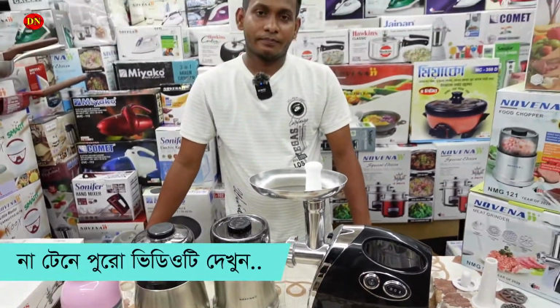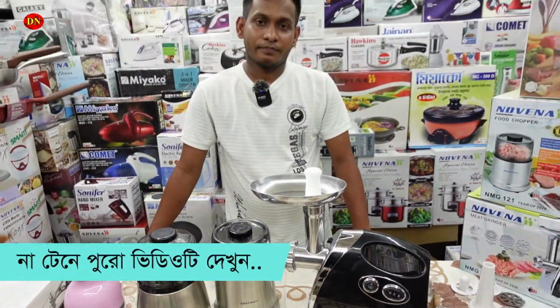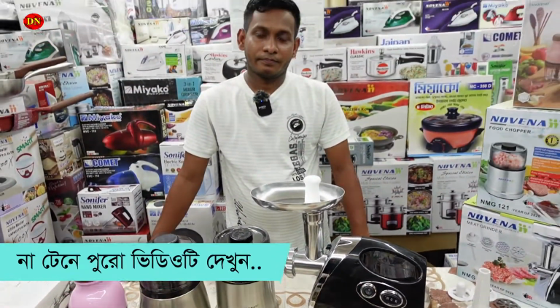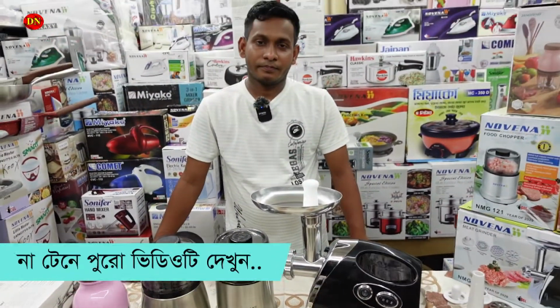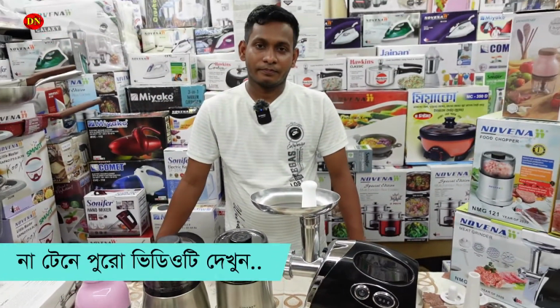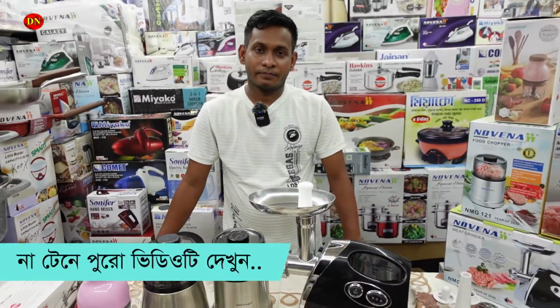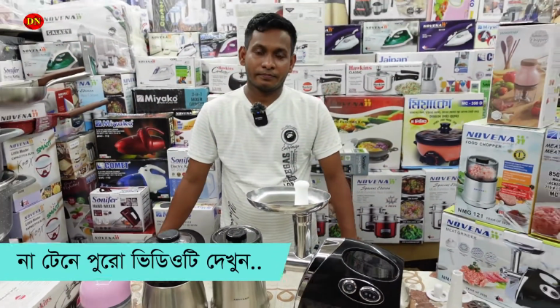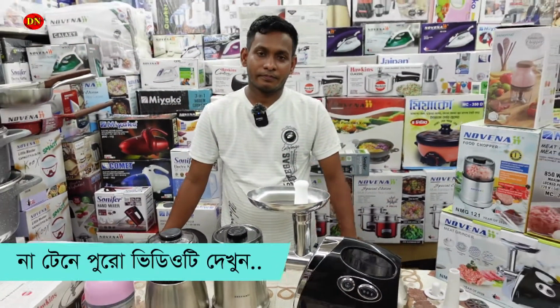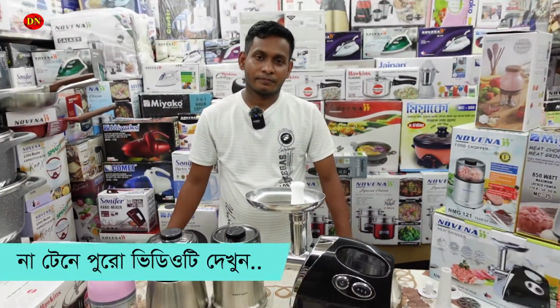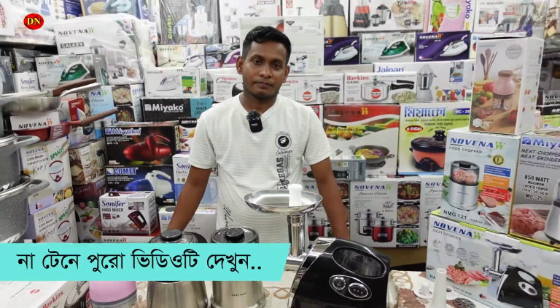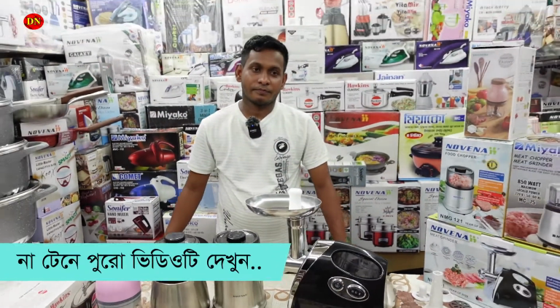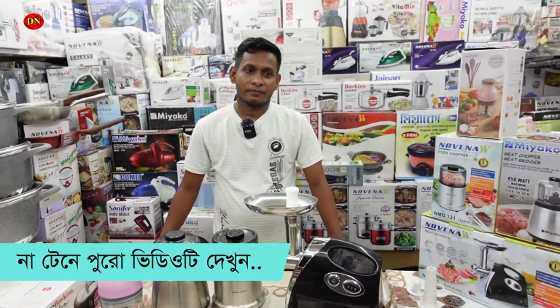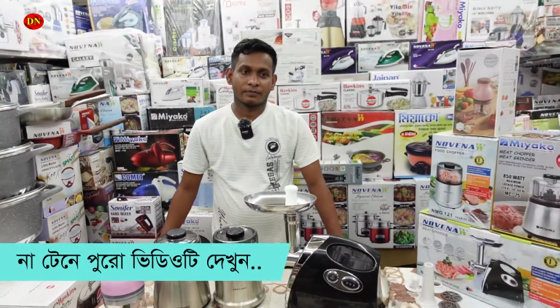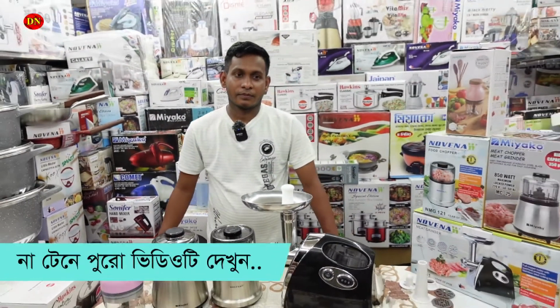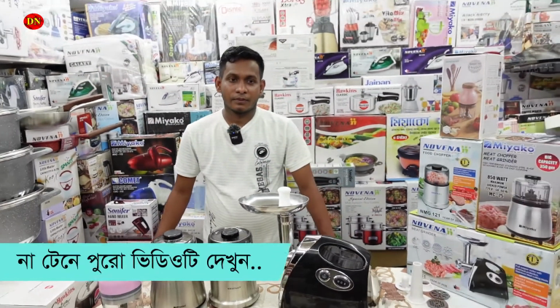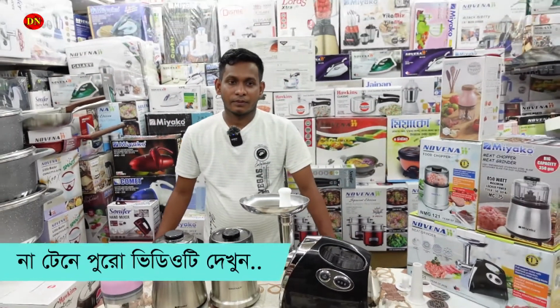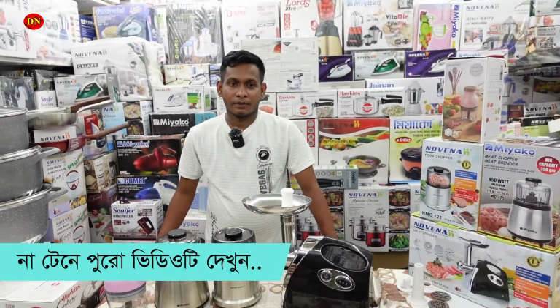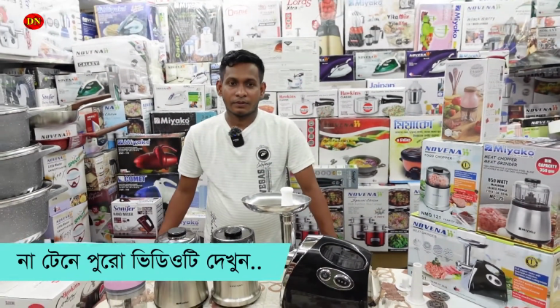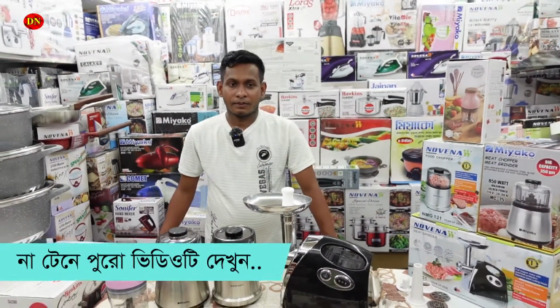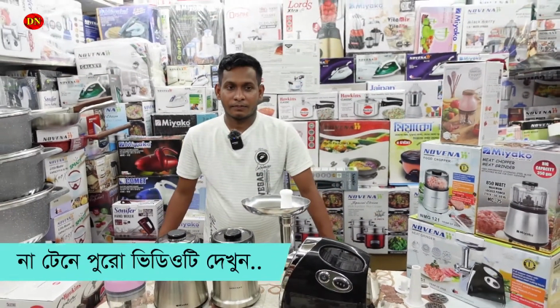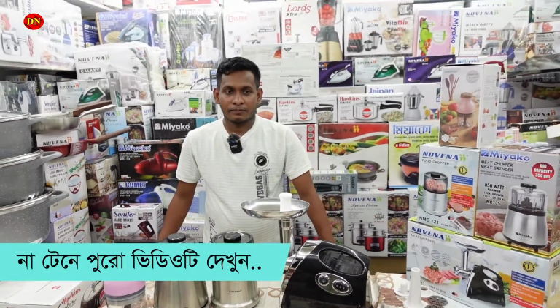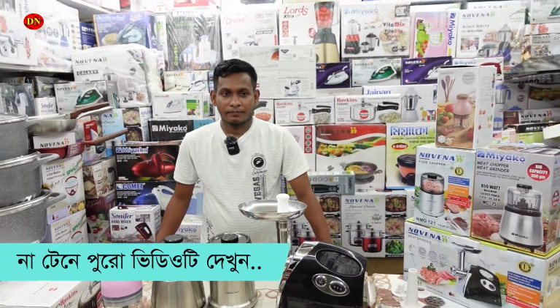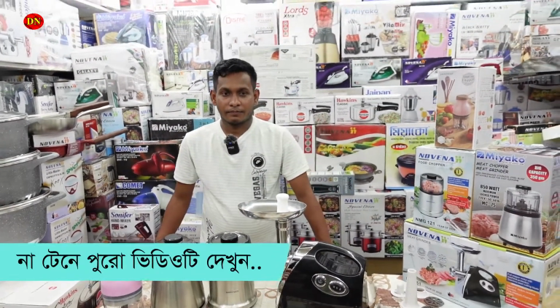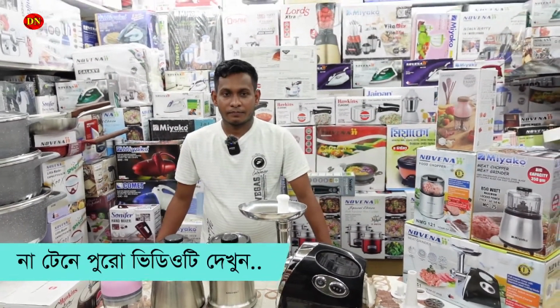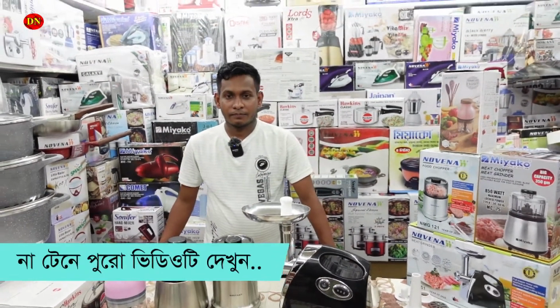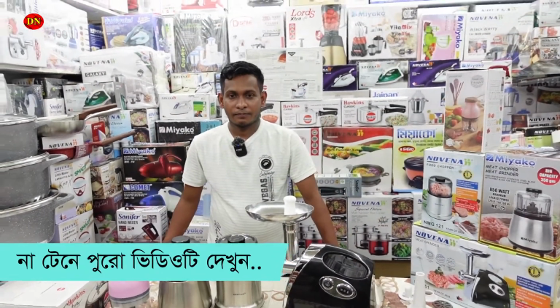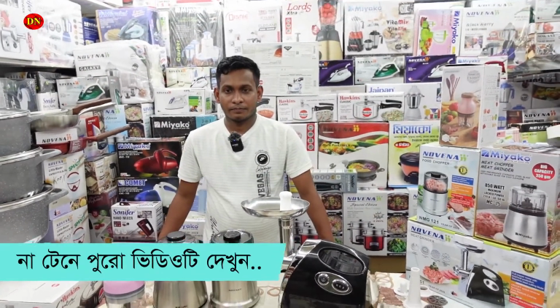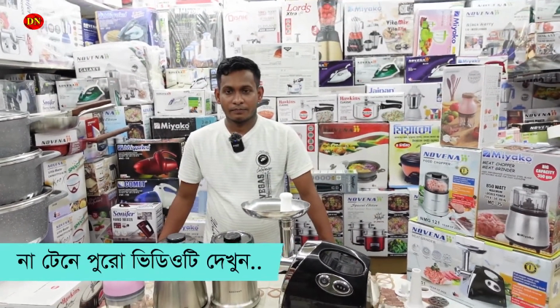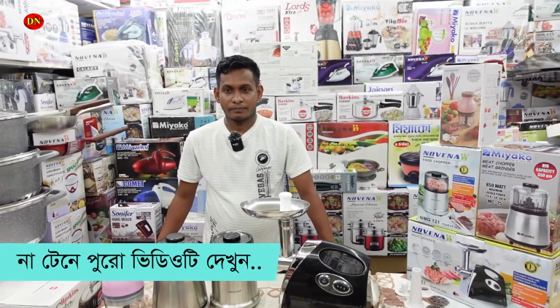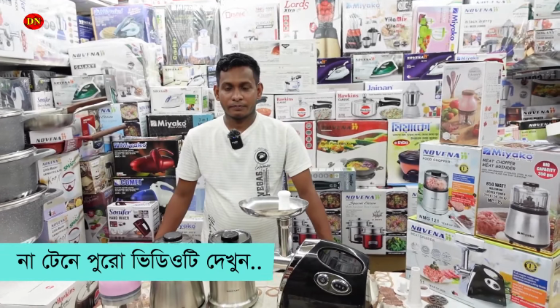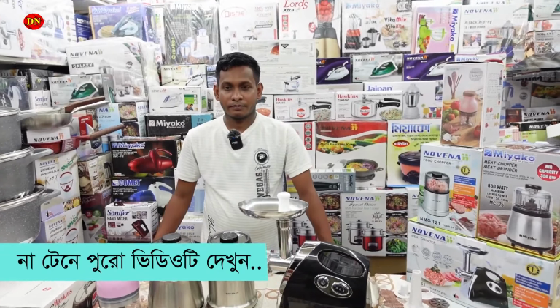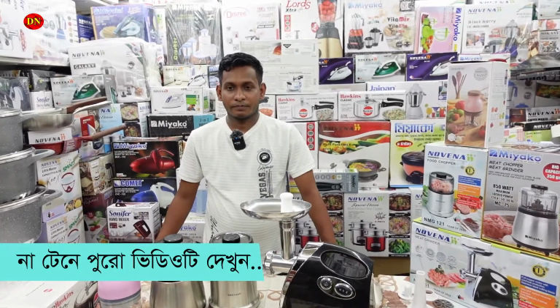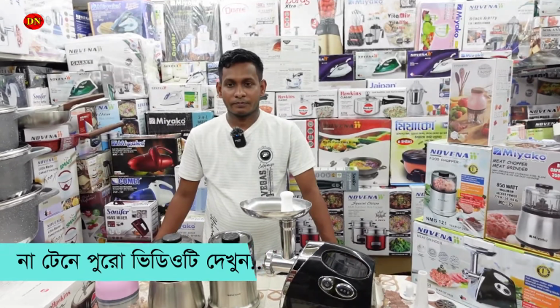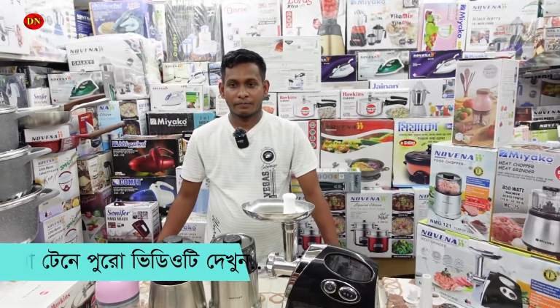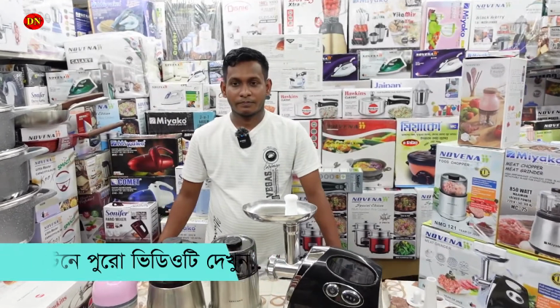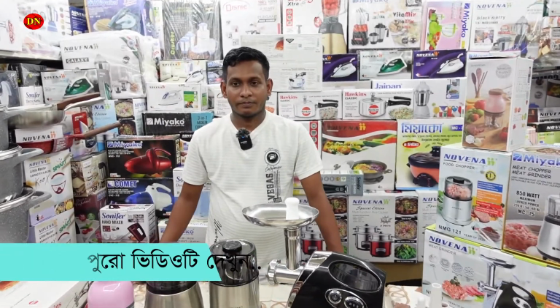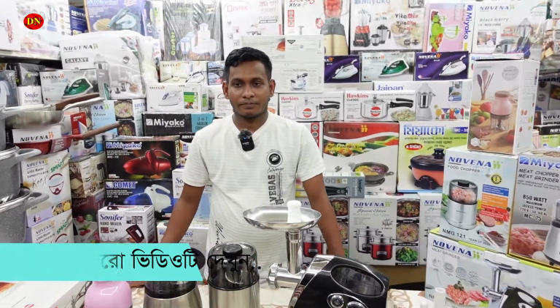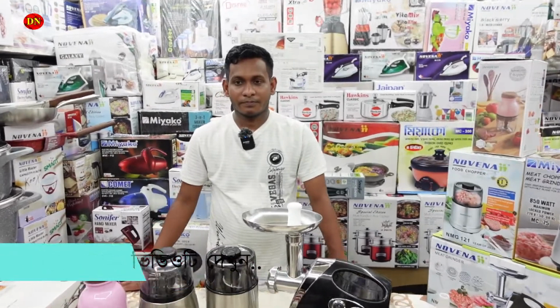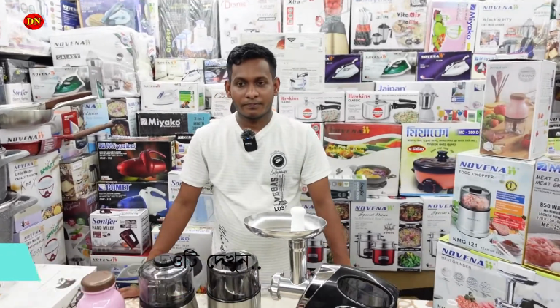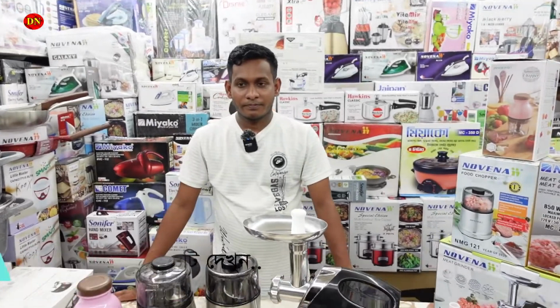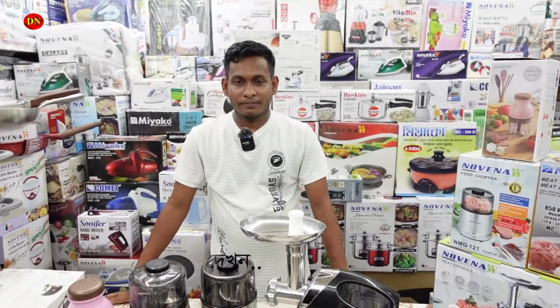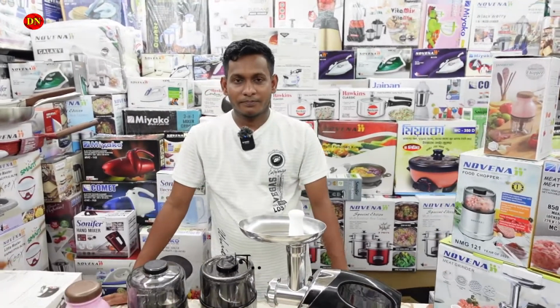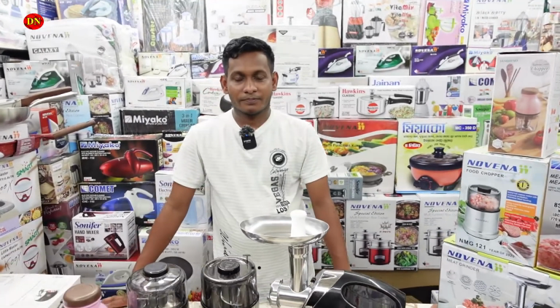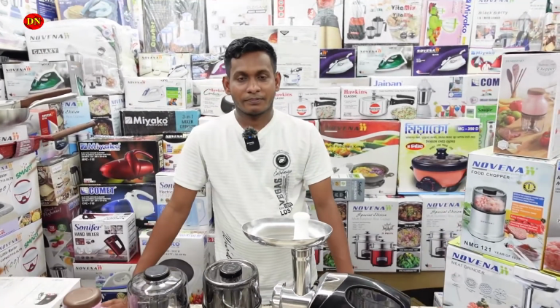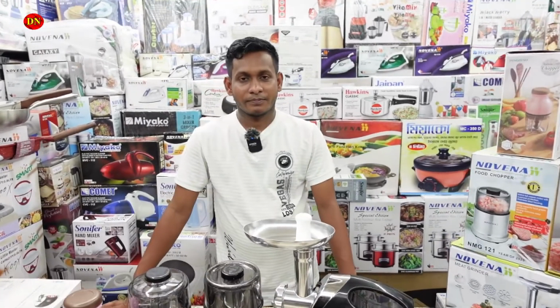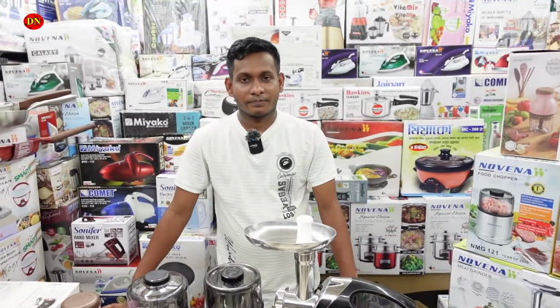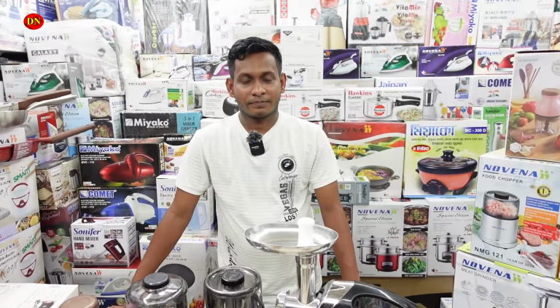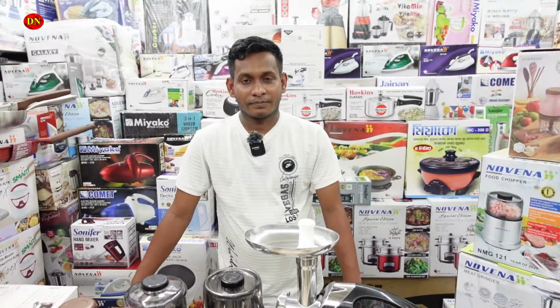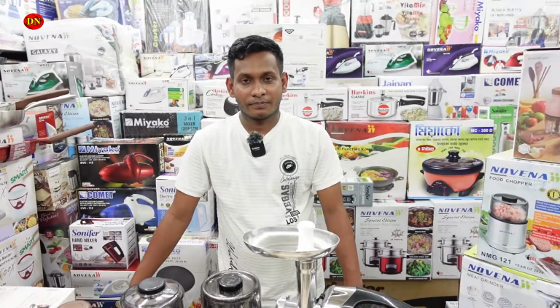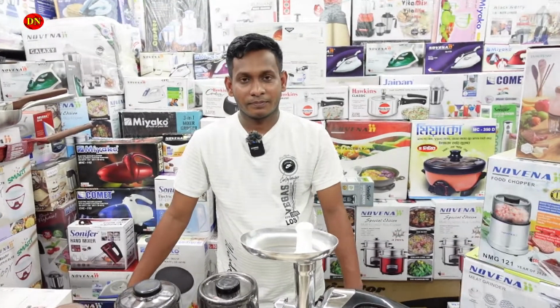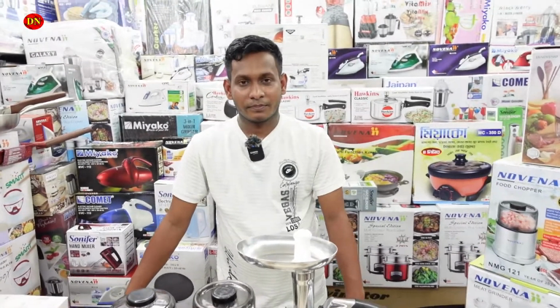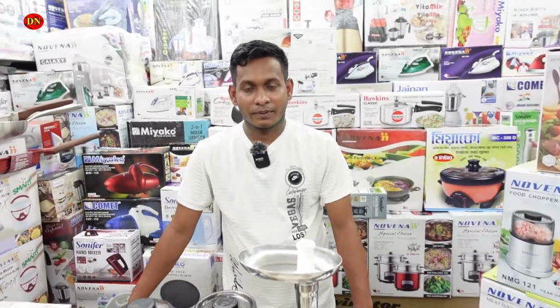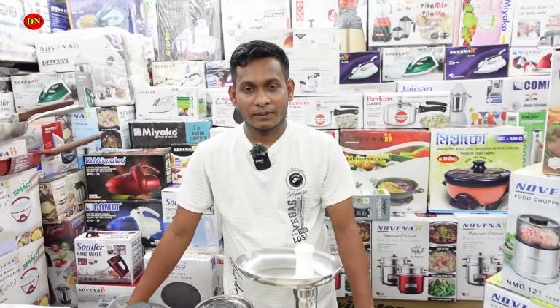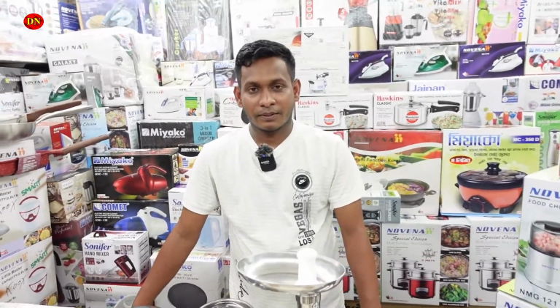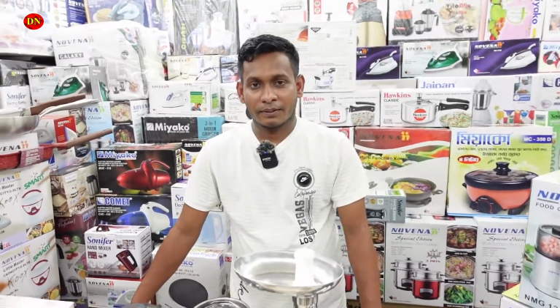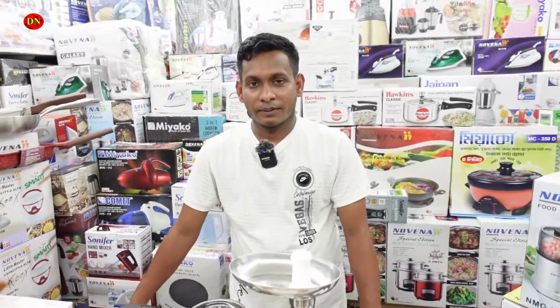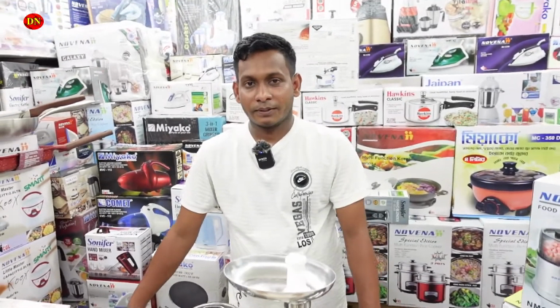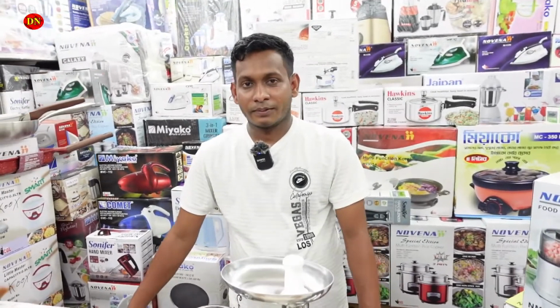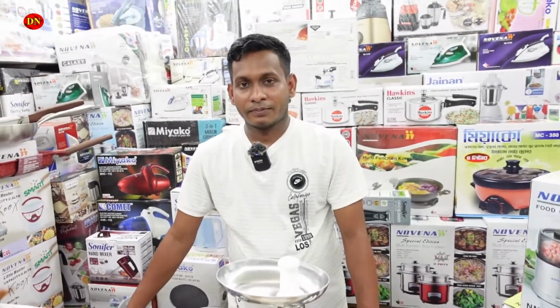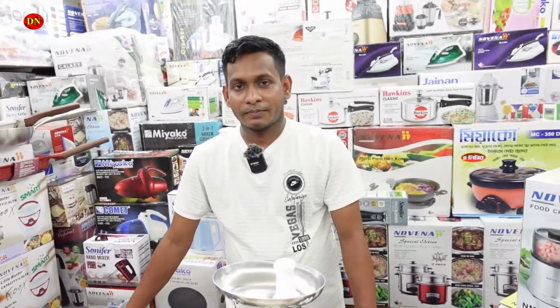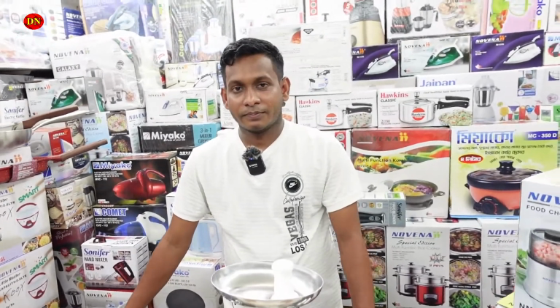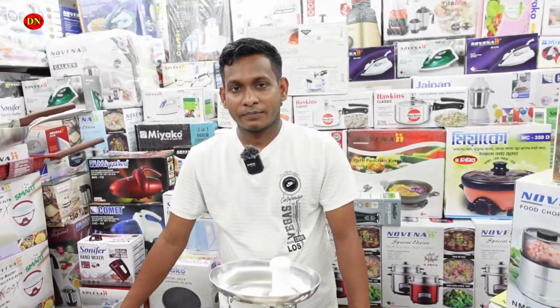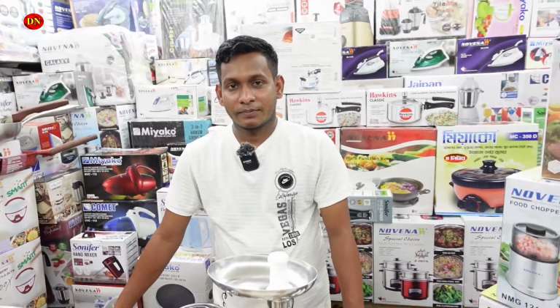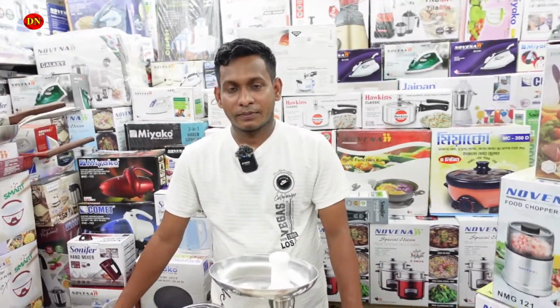We have a new market in the new market. We are talking about this, Jangir. What do you think?